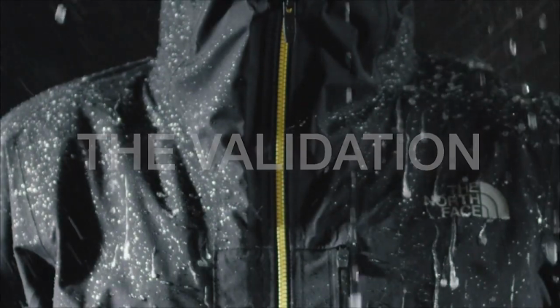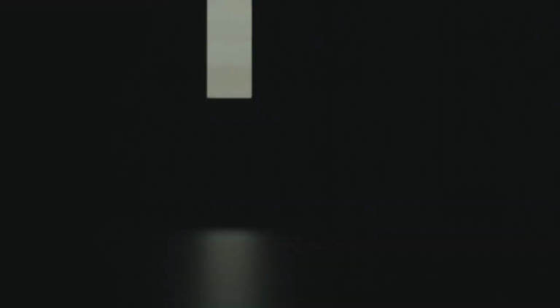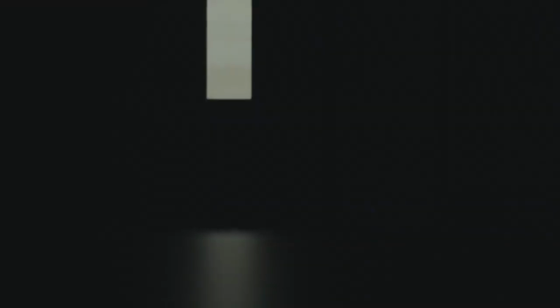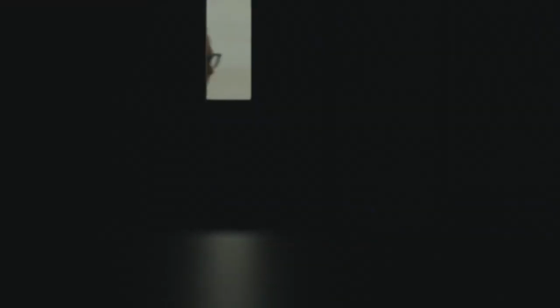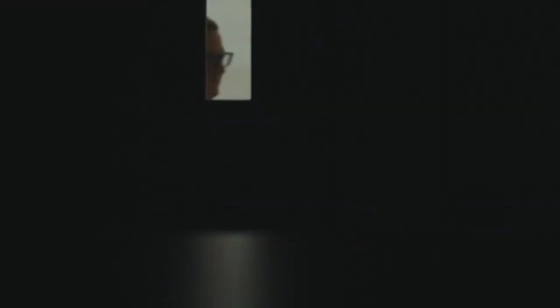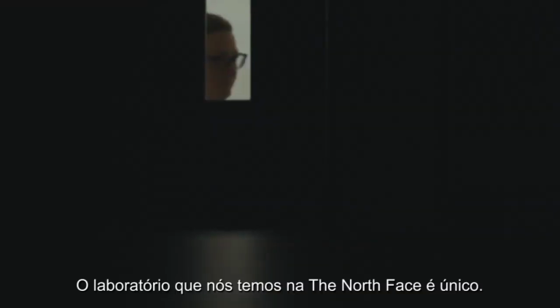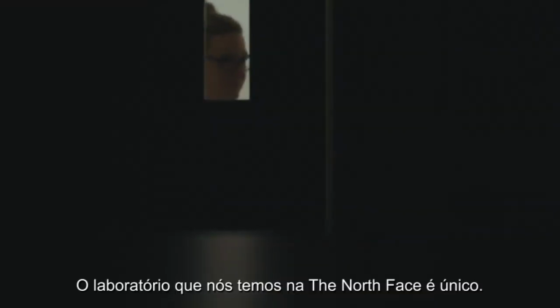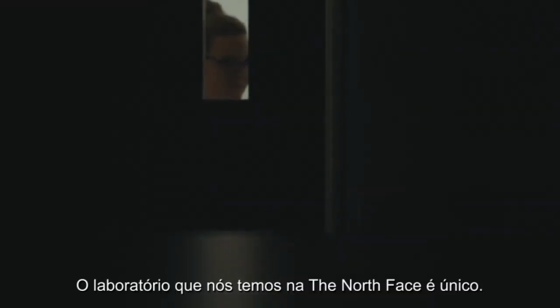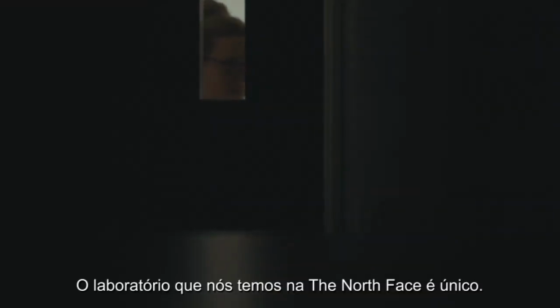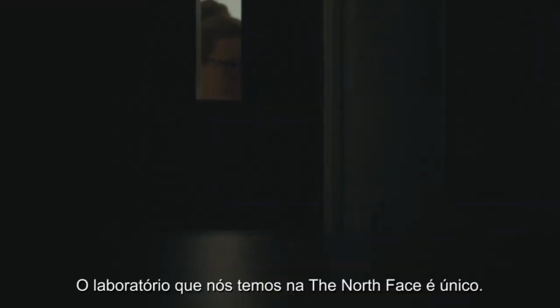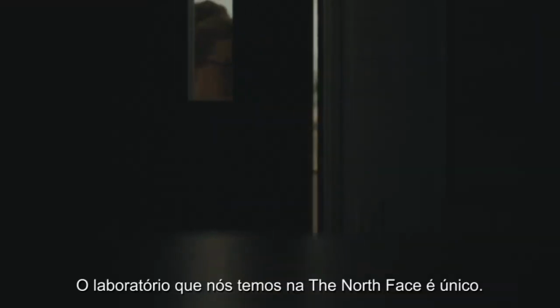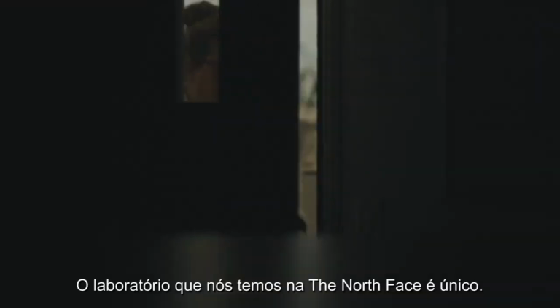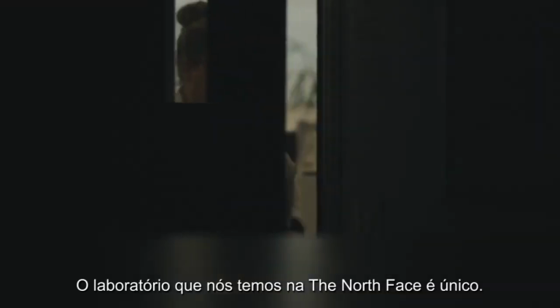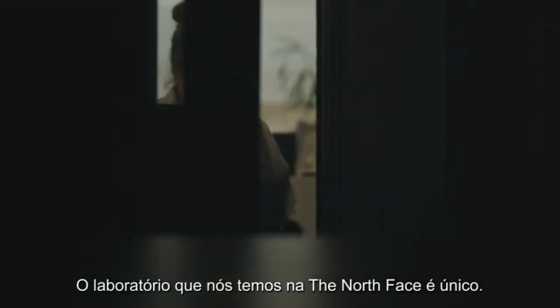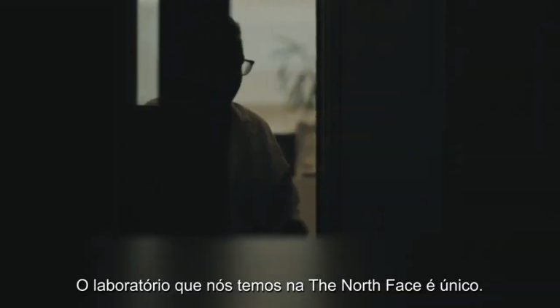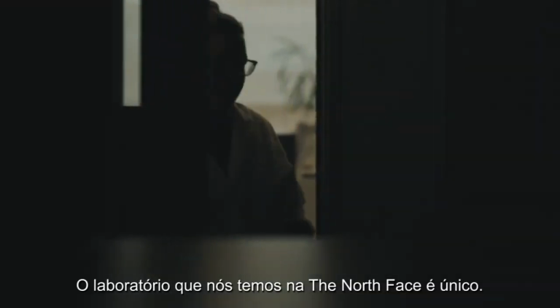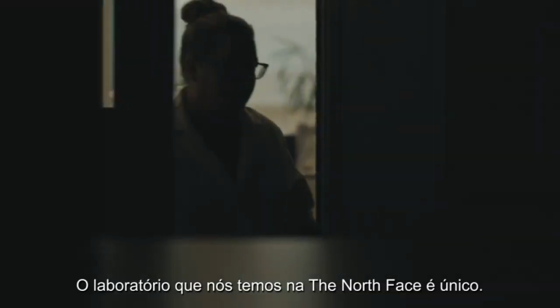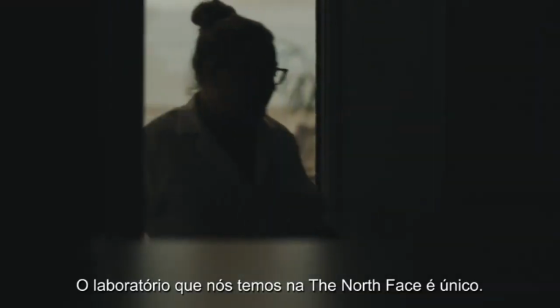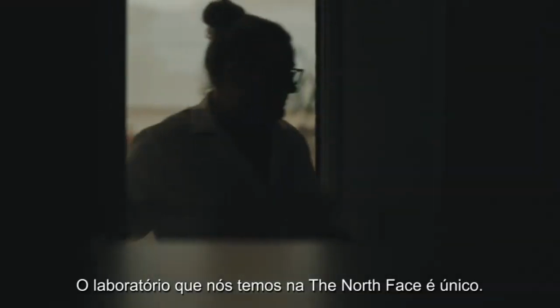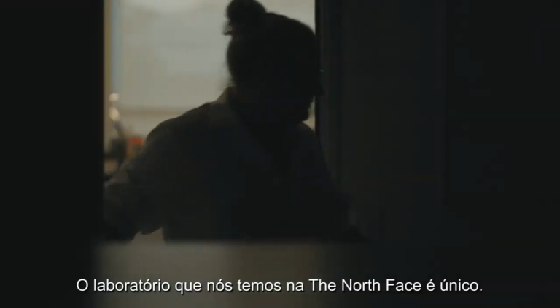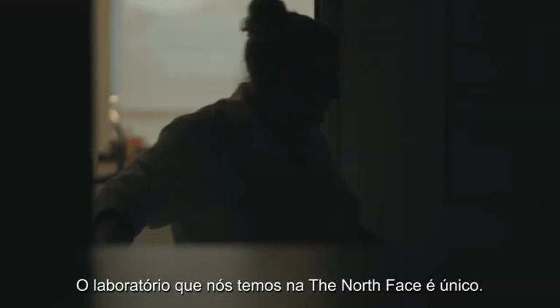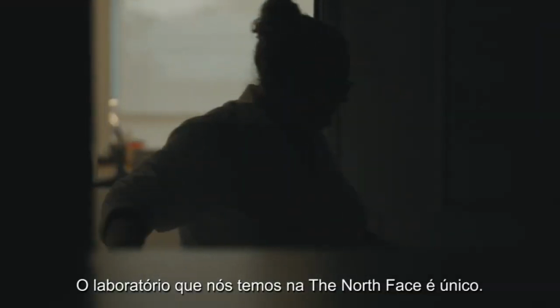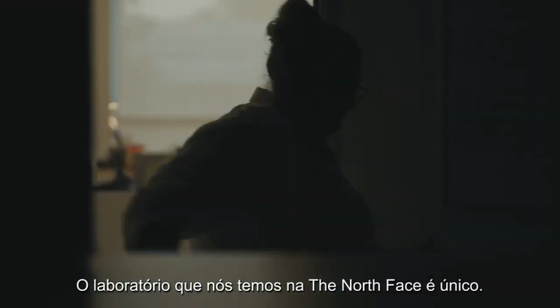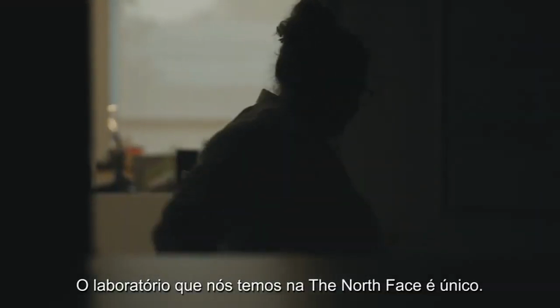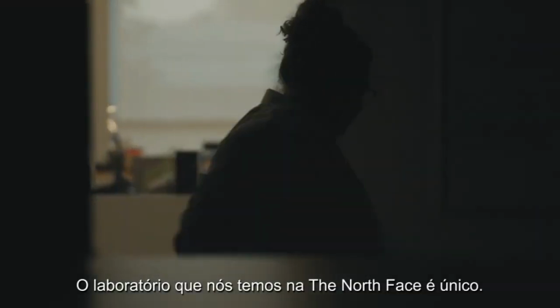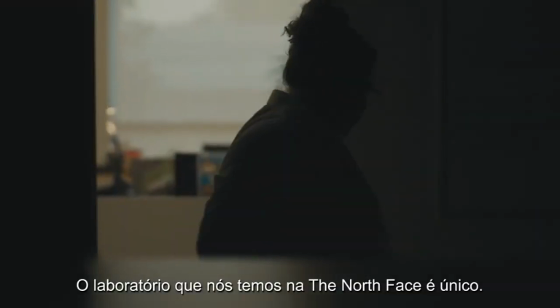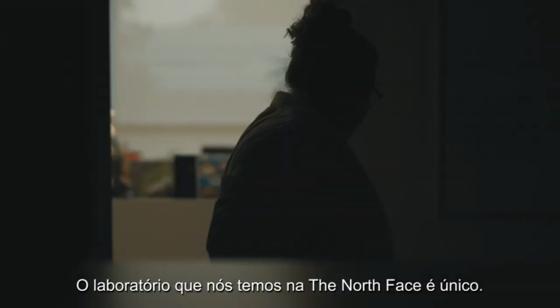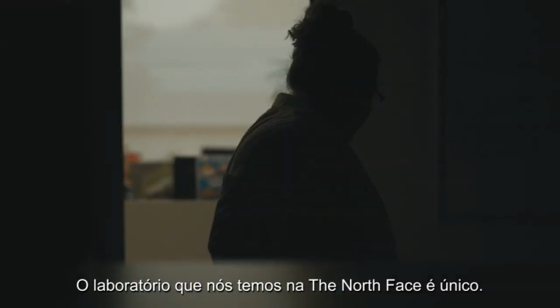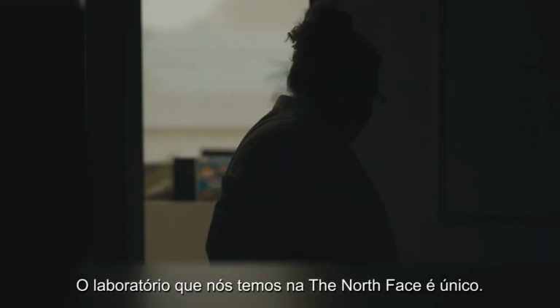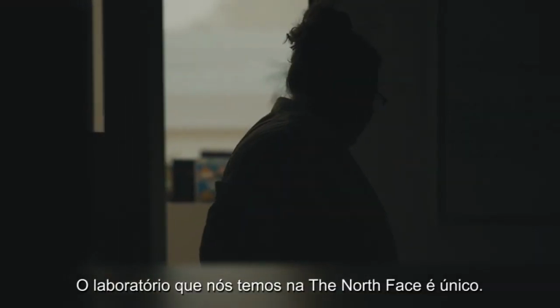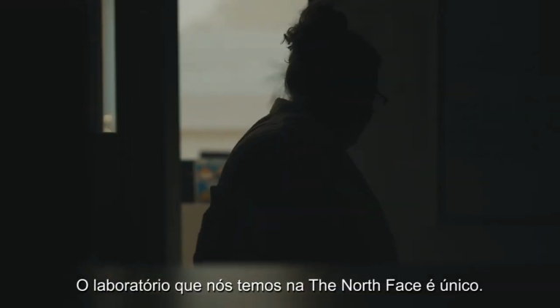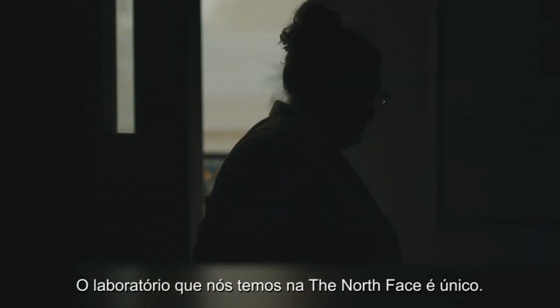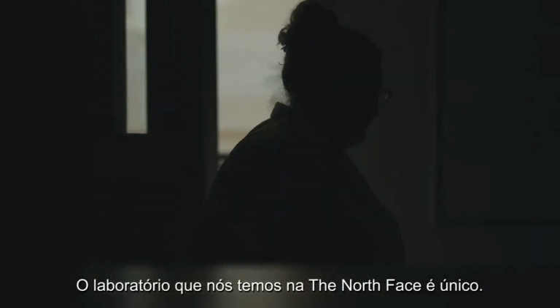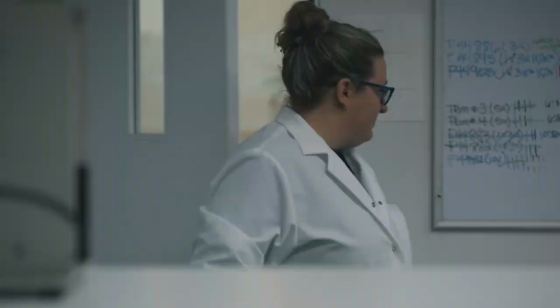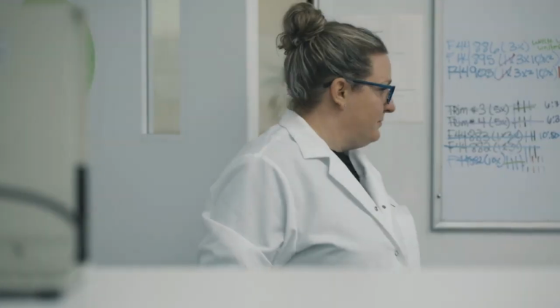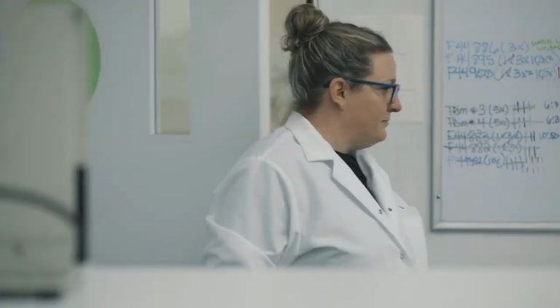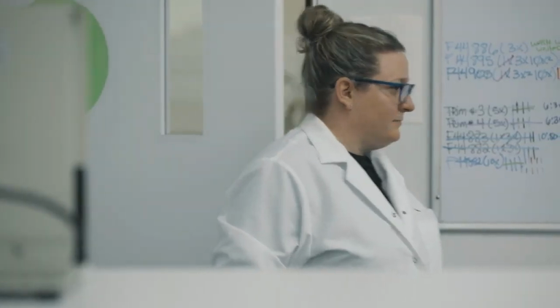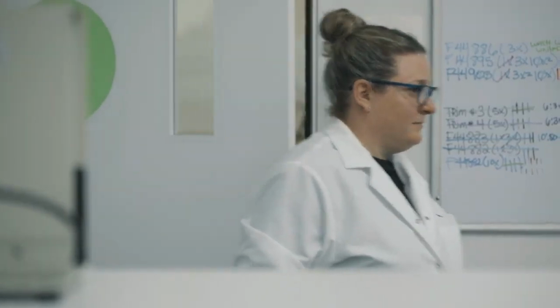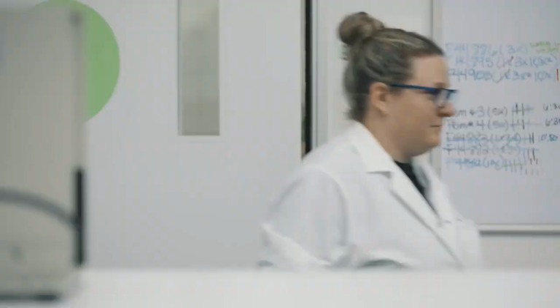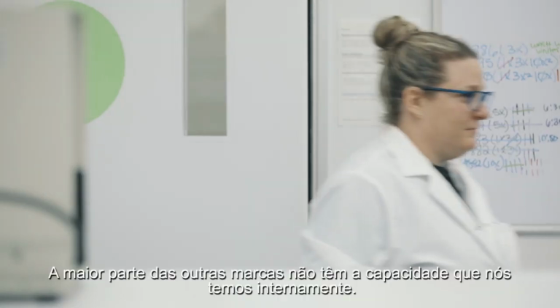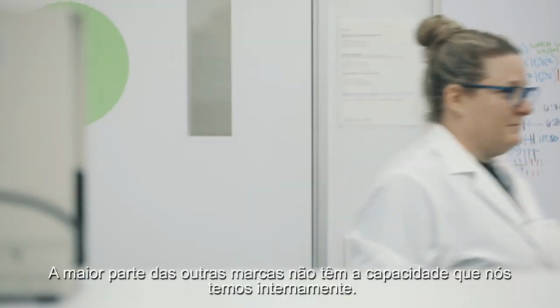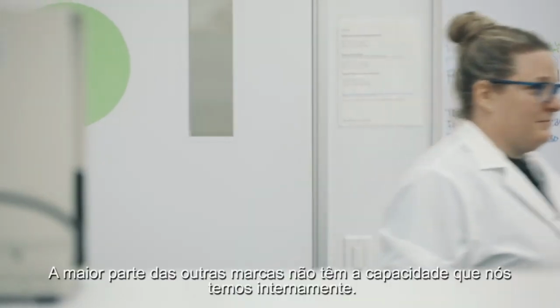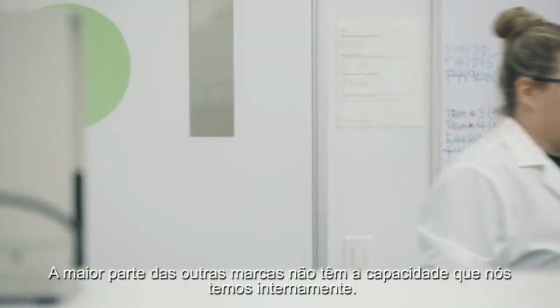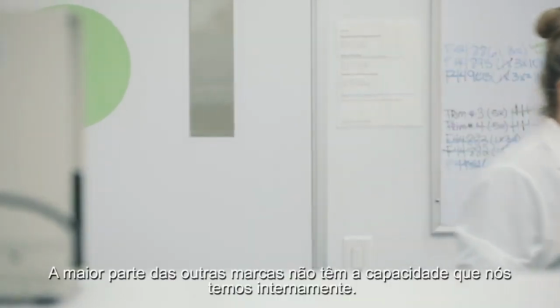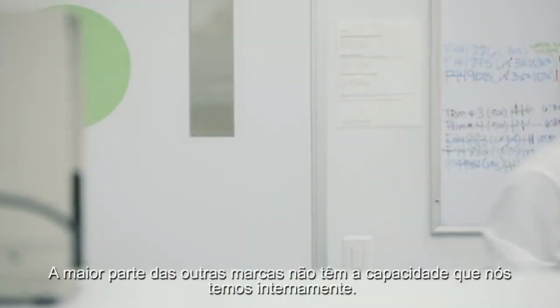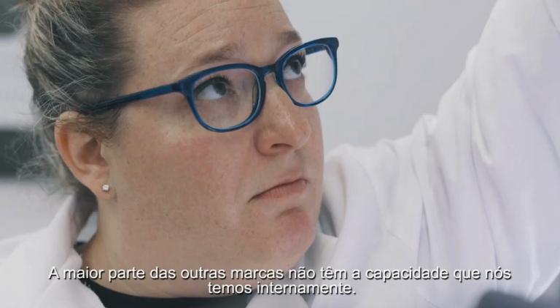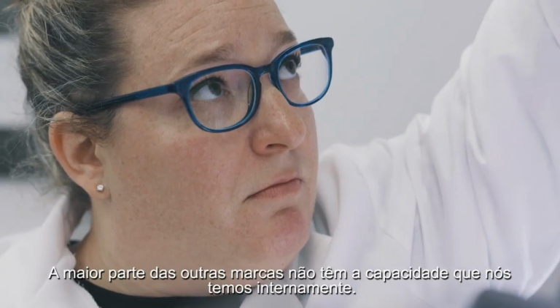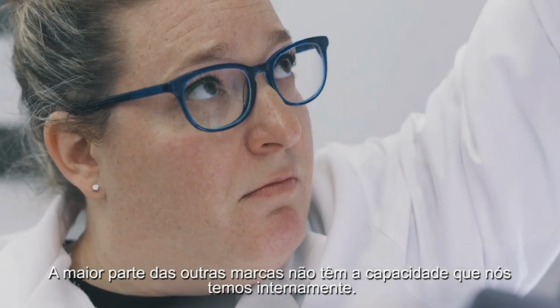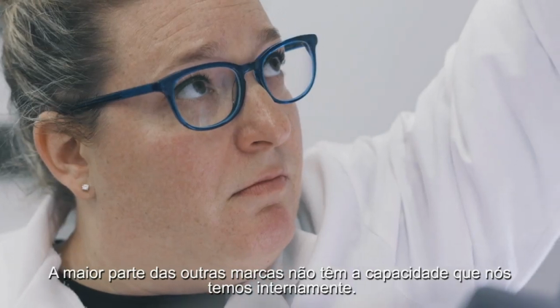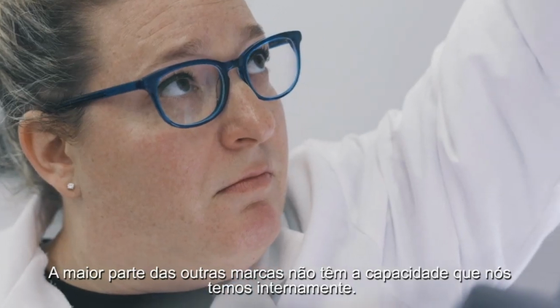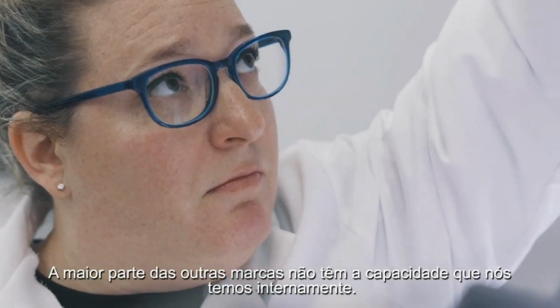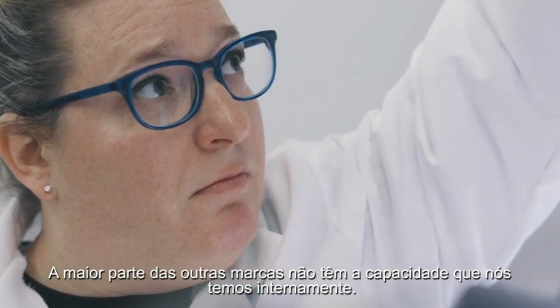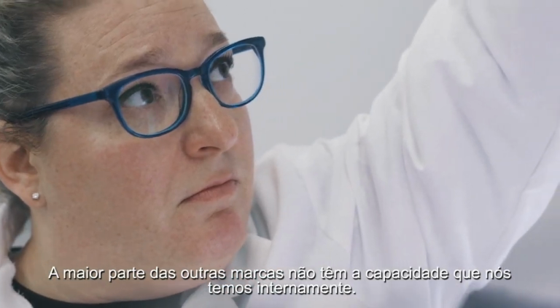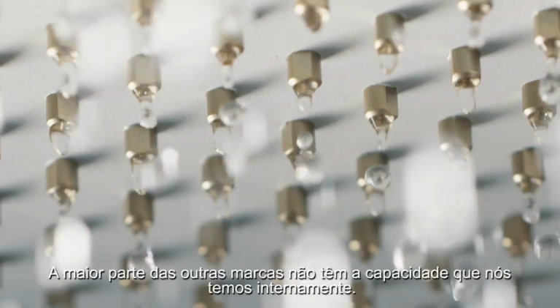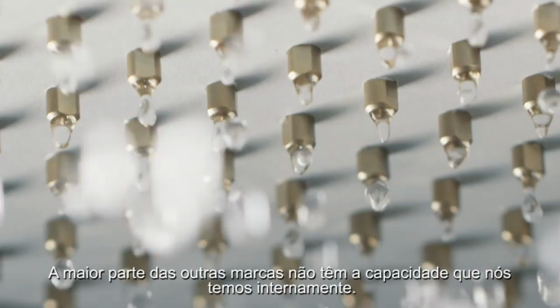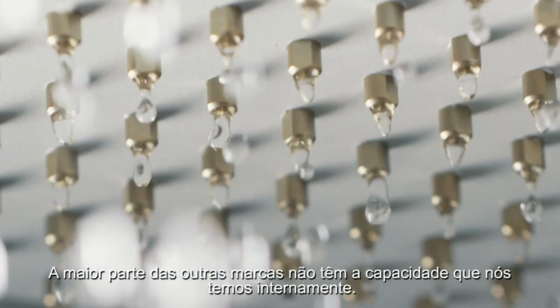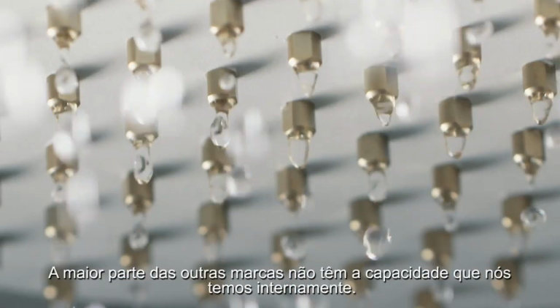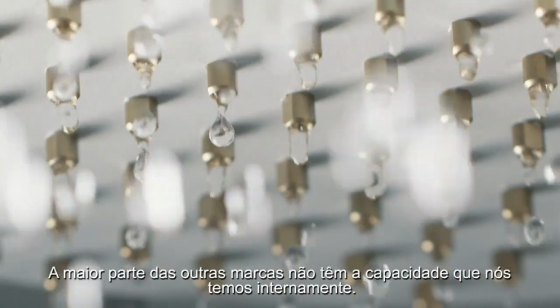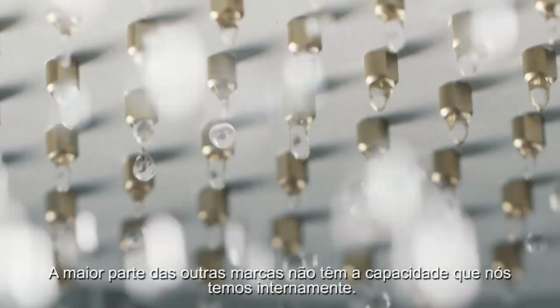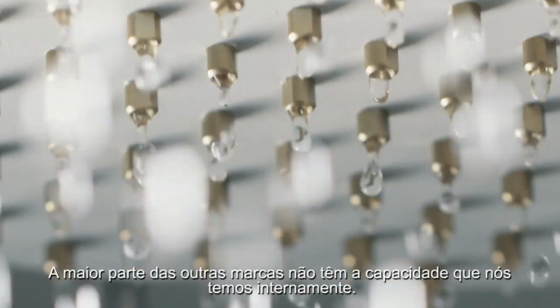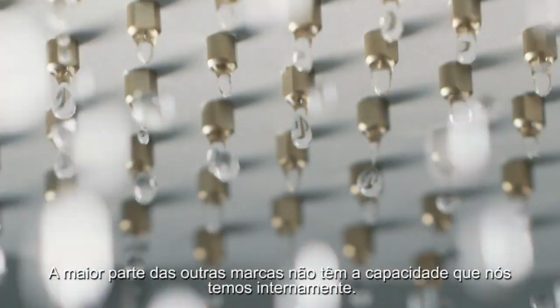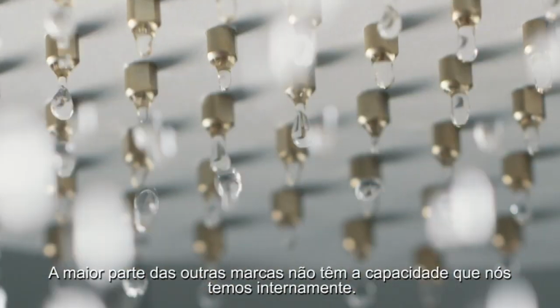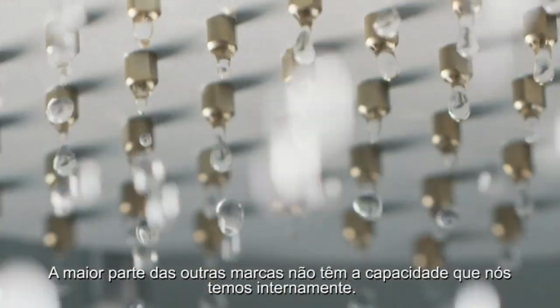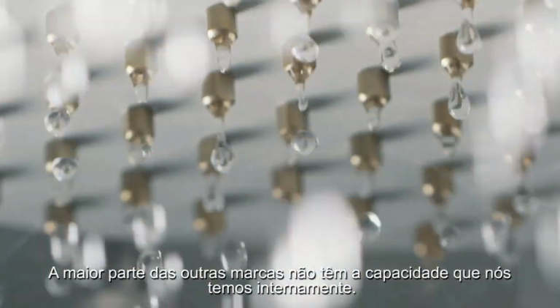What we have at North Face for our testing lab is pretty unique. Most other brands don't have the capabilities we have internally.